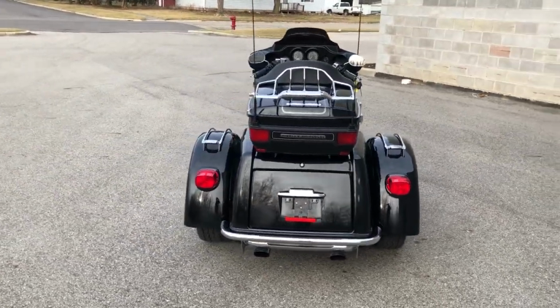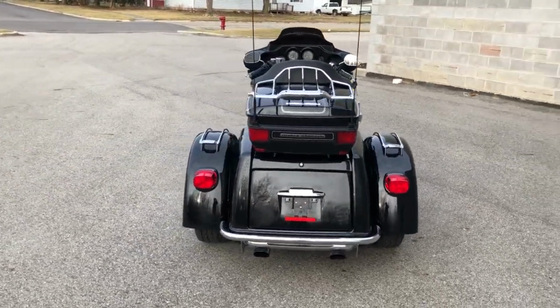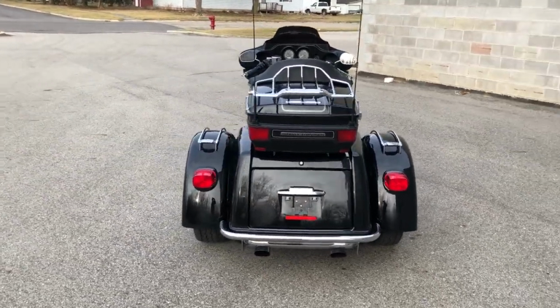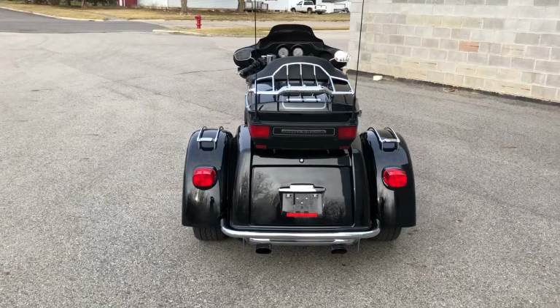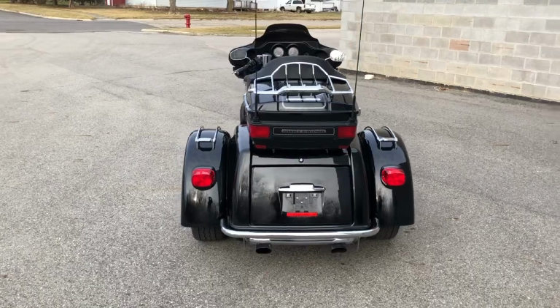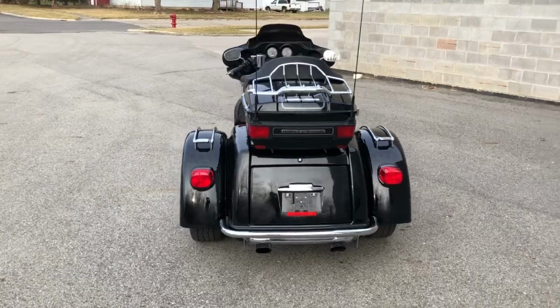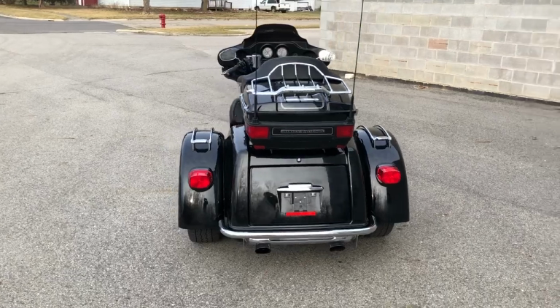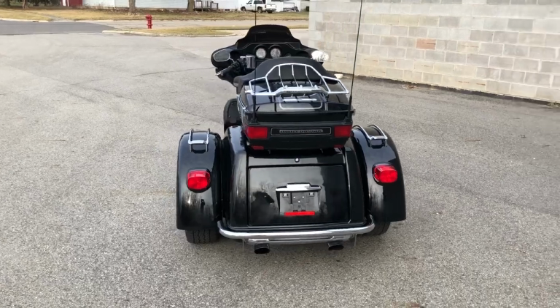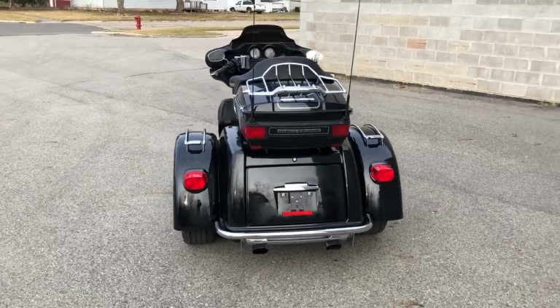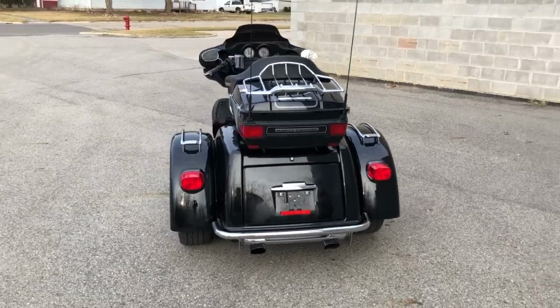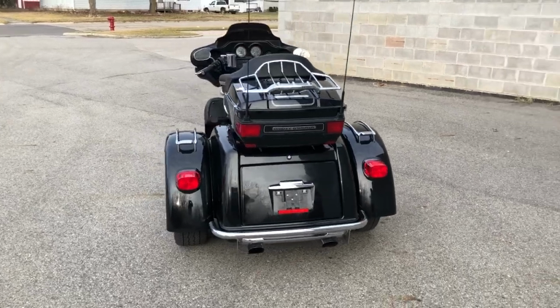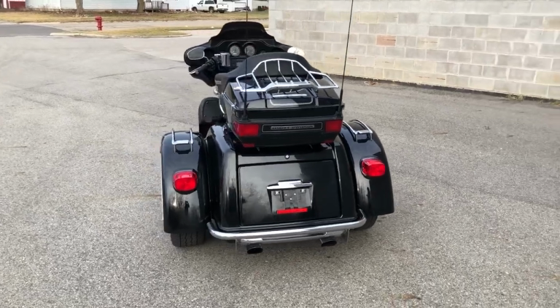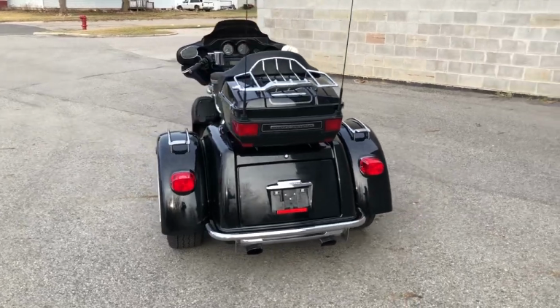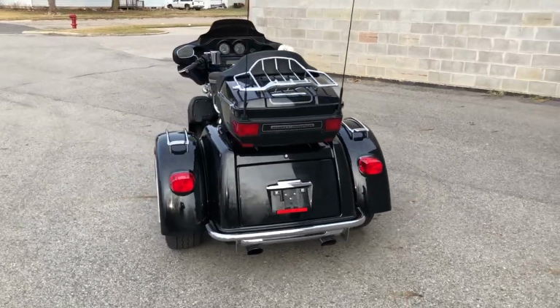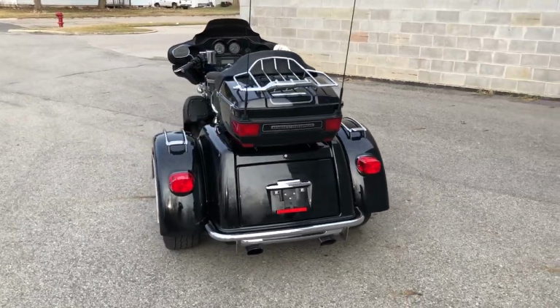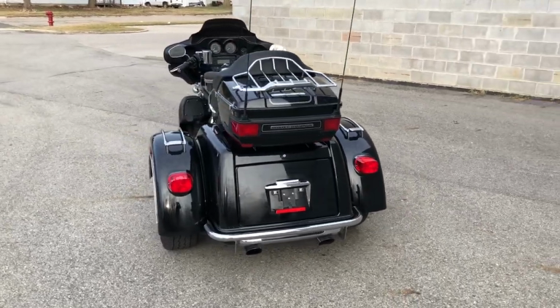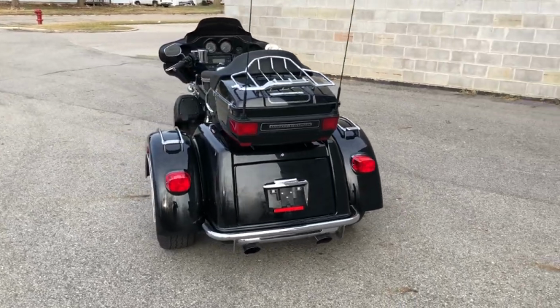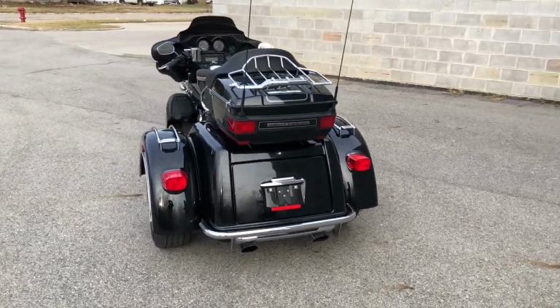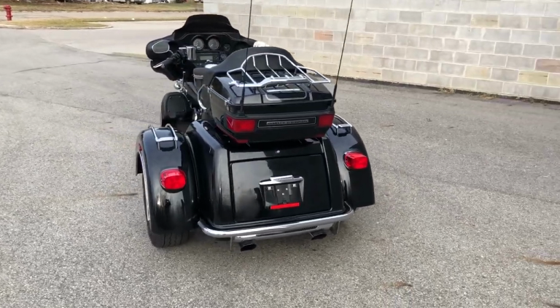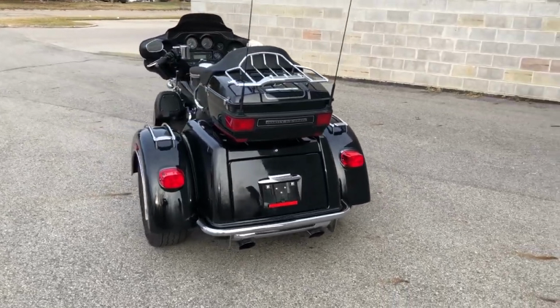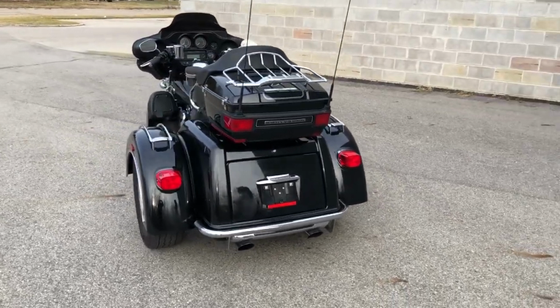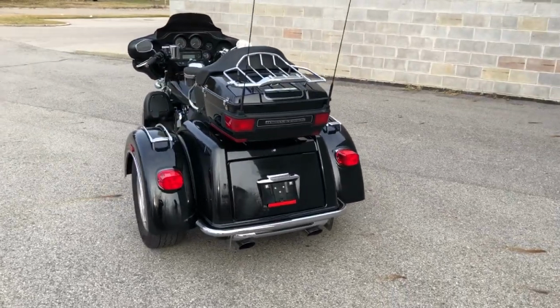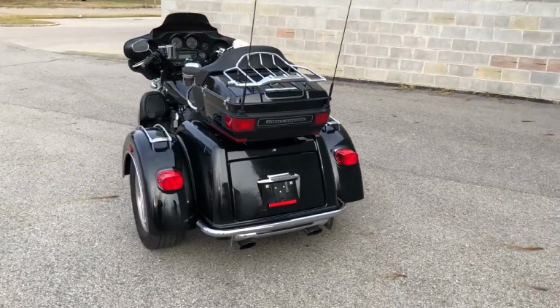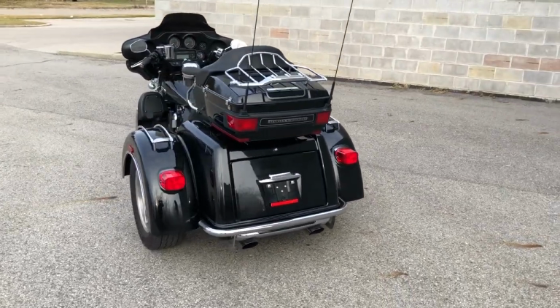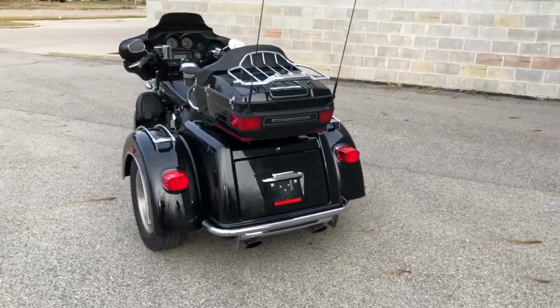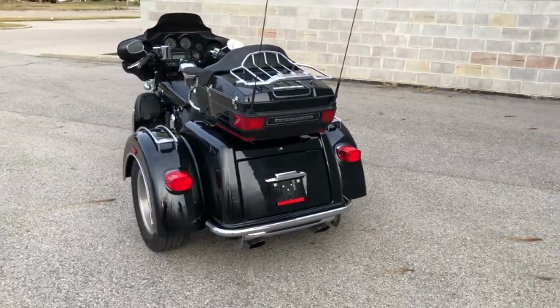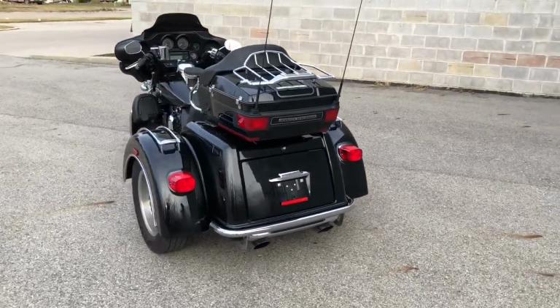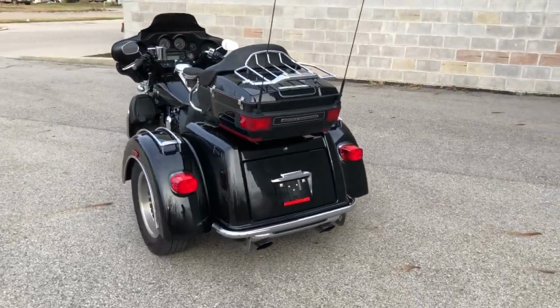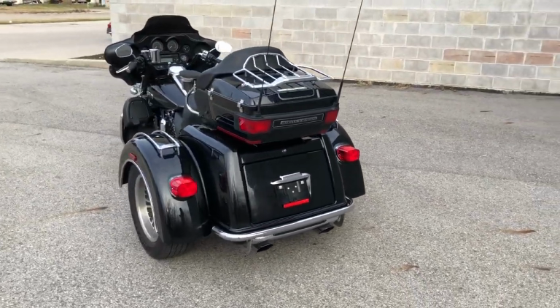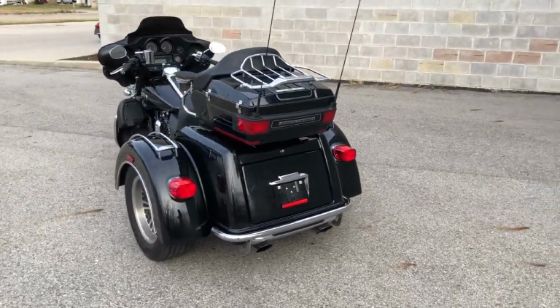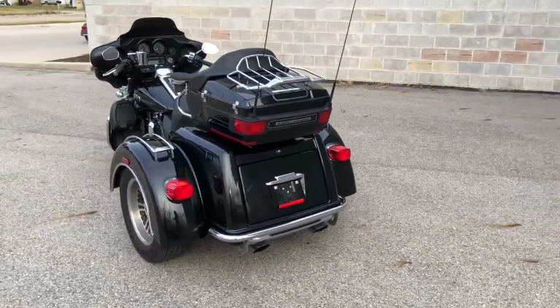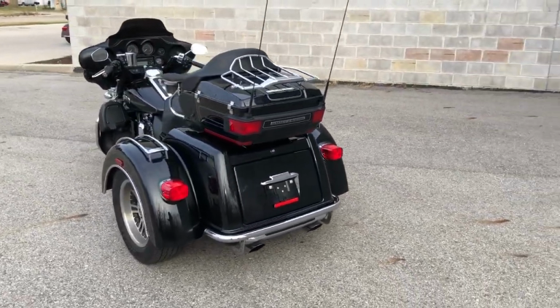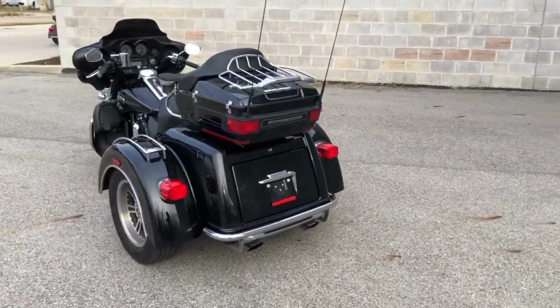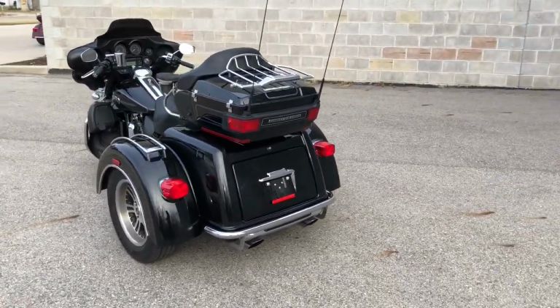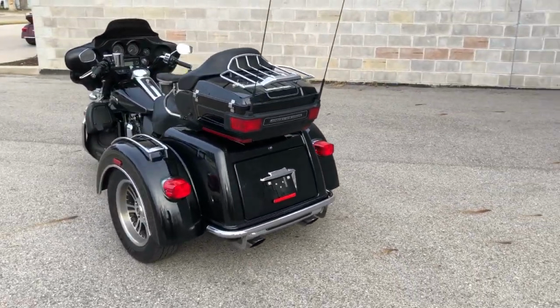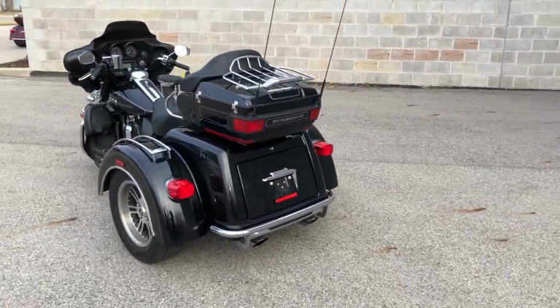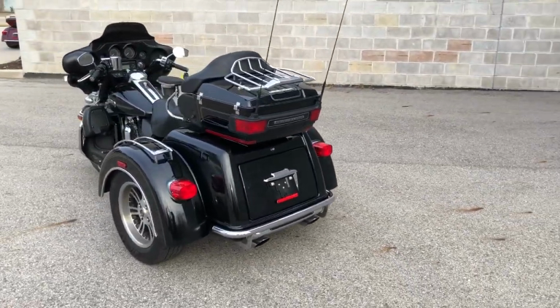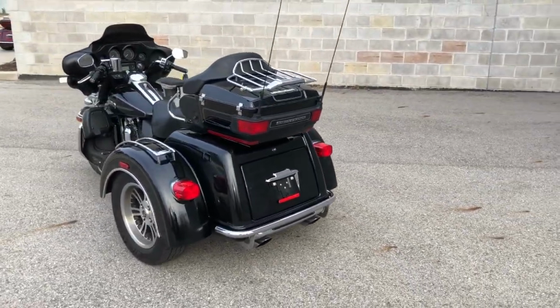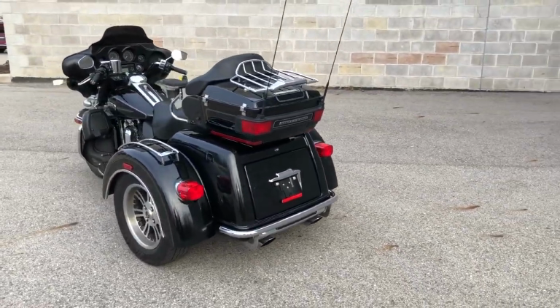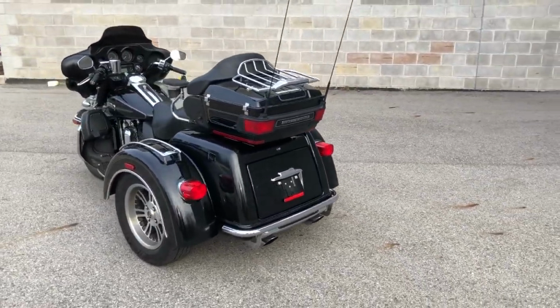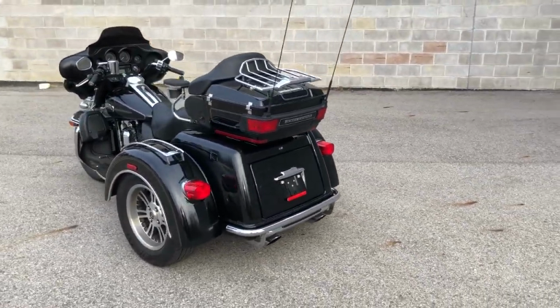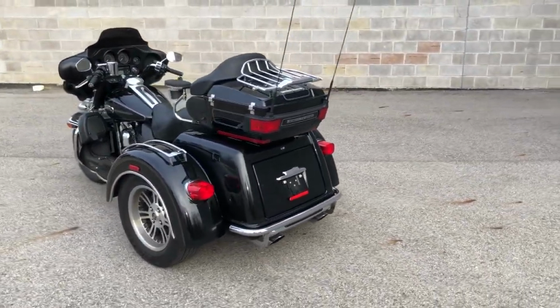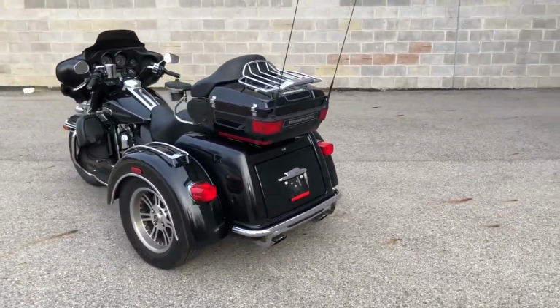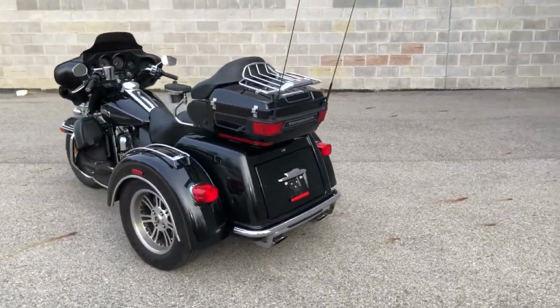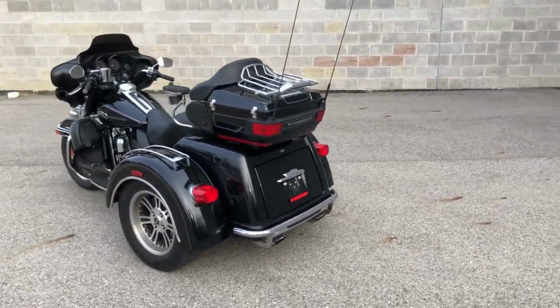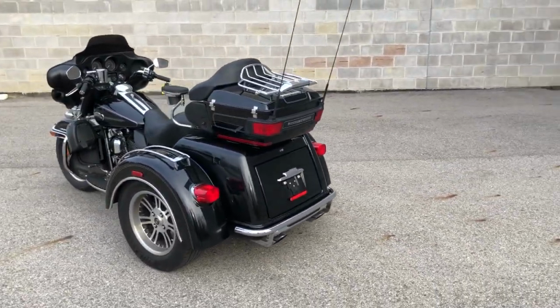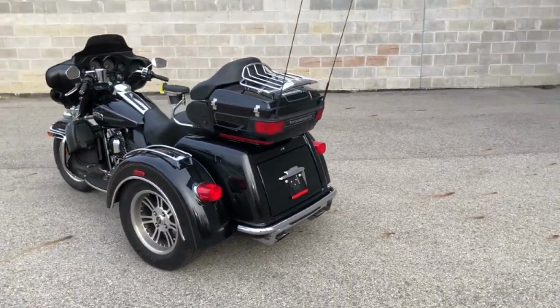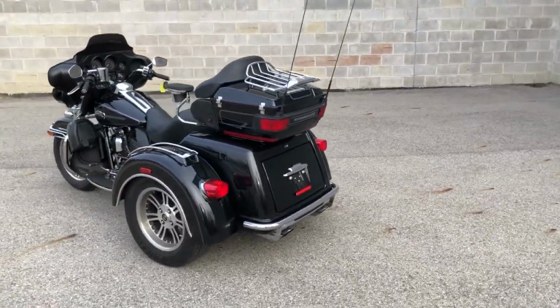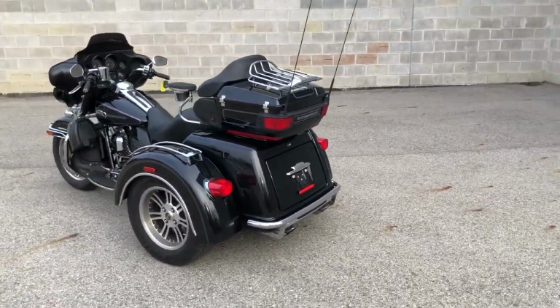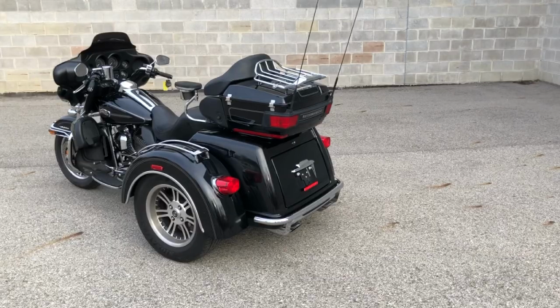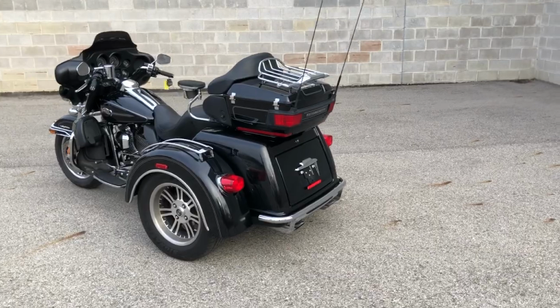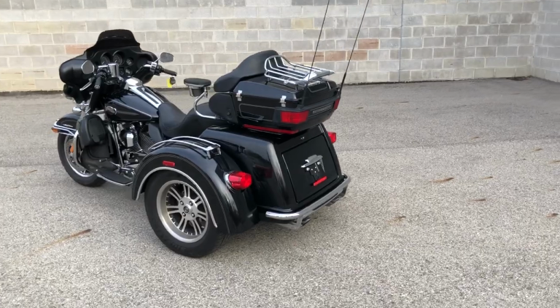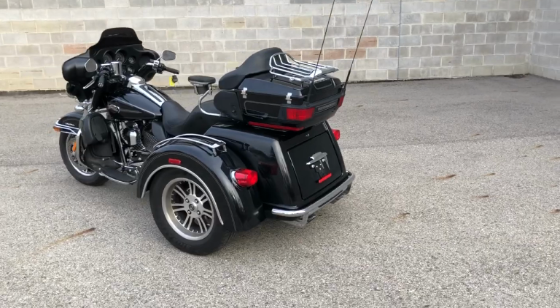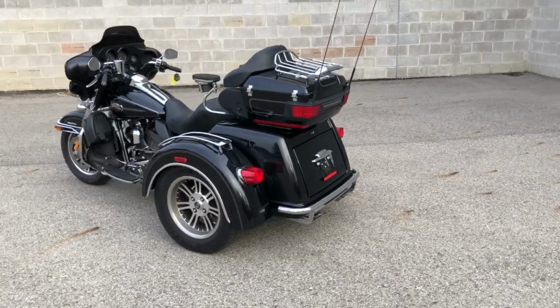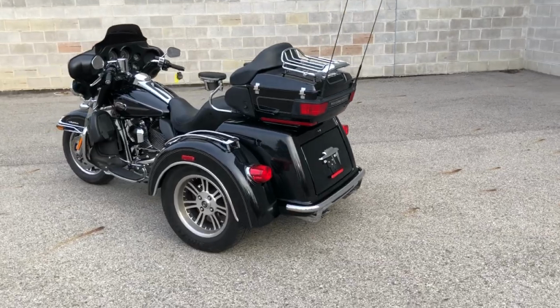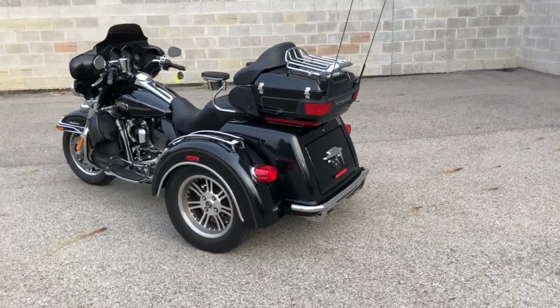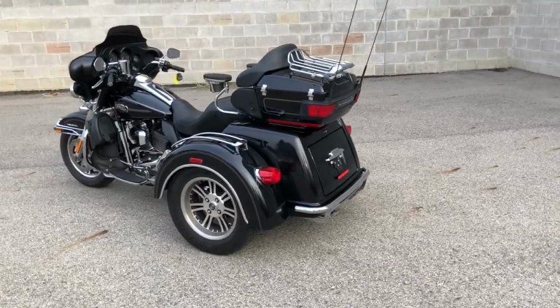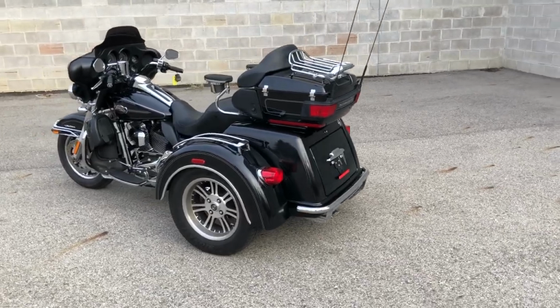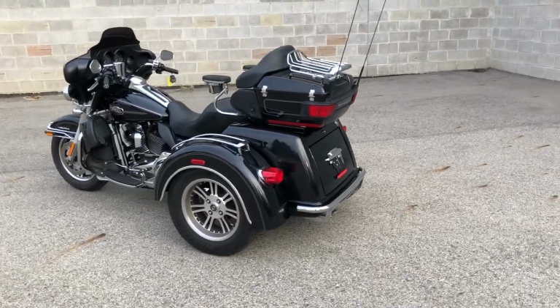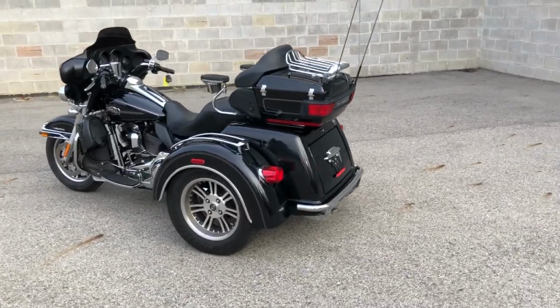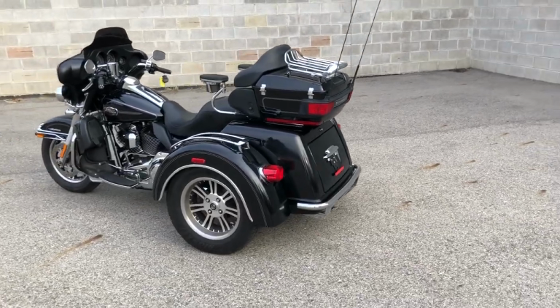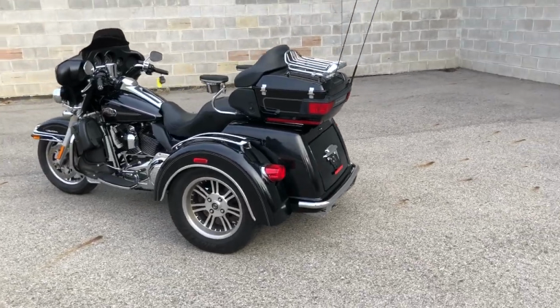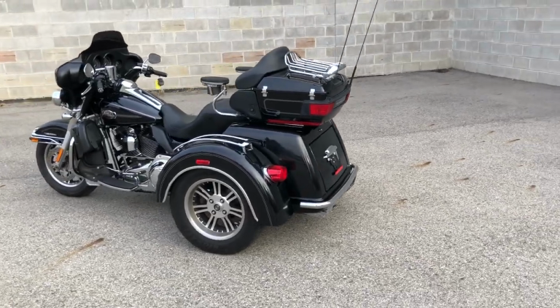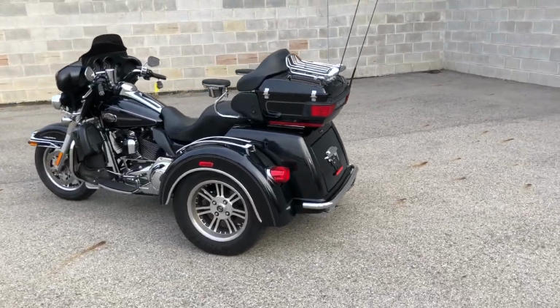It's been serviced at the dealership, inspected, all fluids have been changed, and it's ready to ride. You can buy this one with confidence.